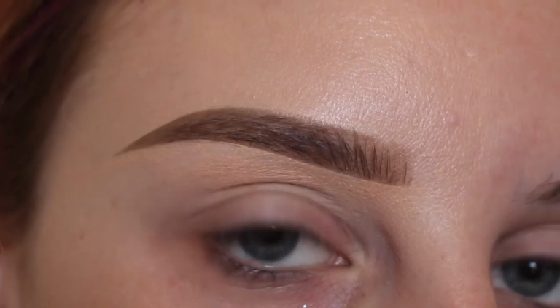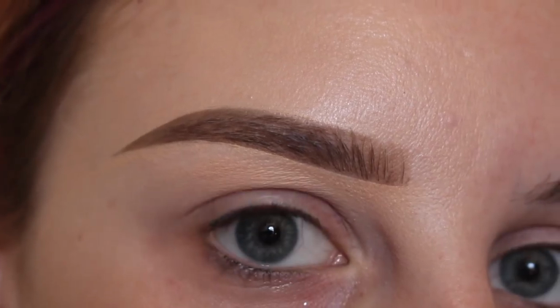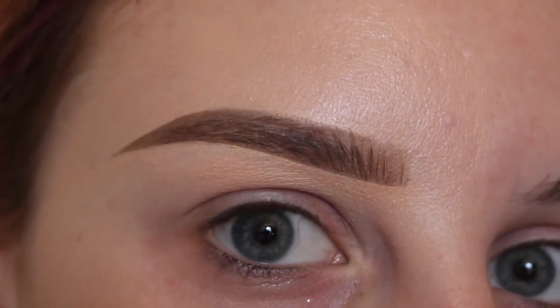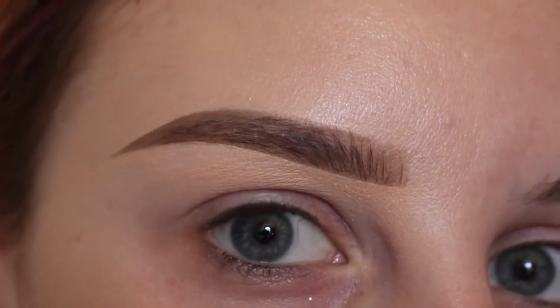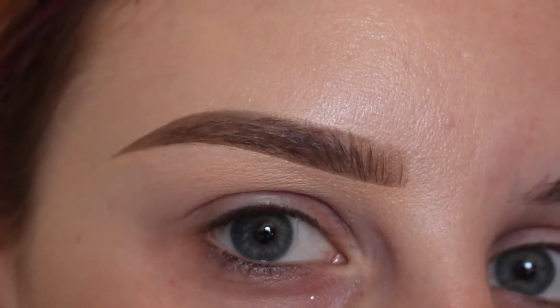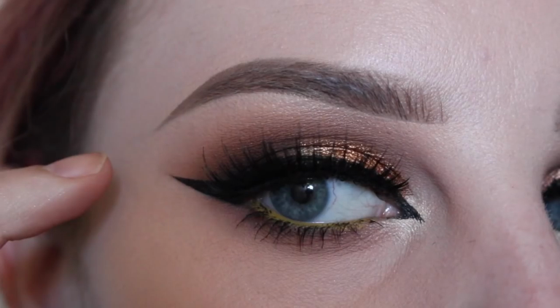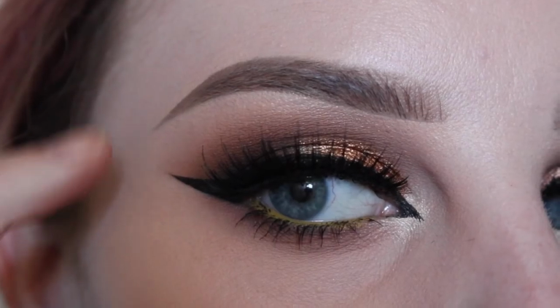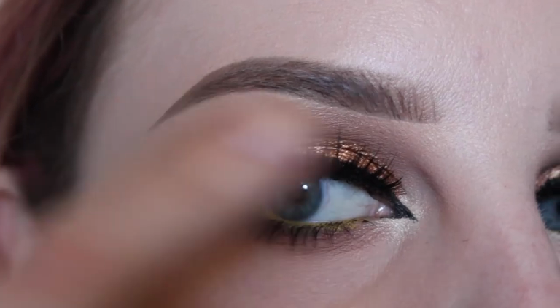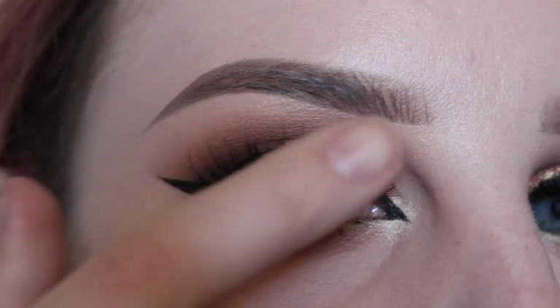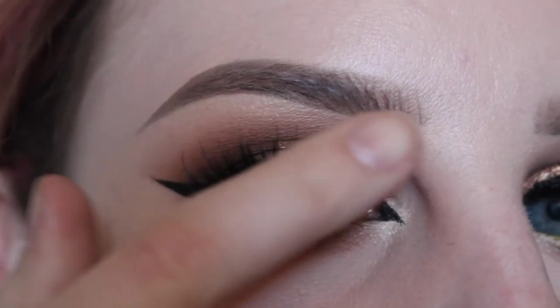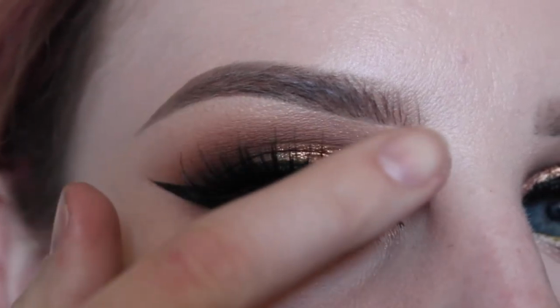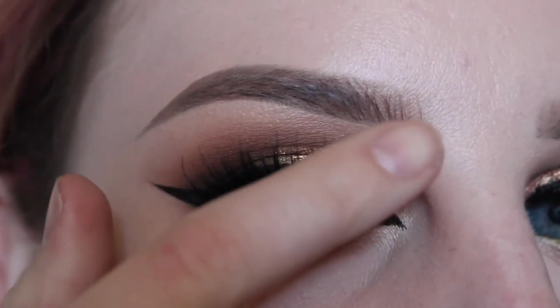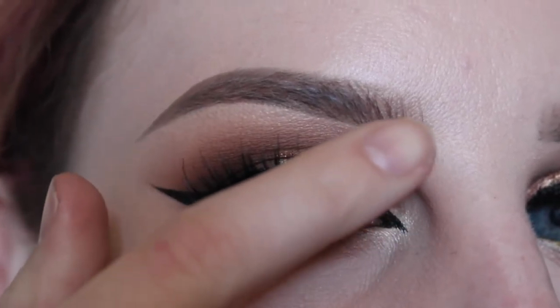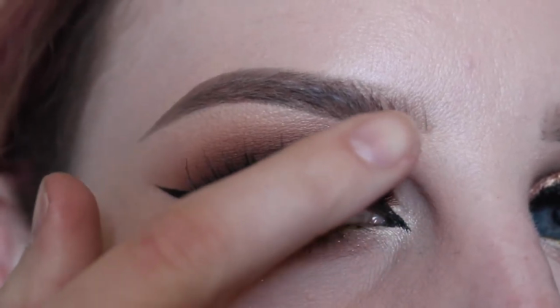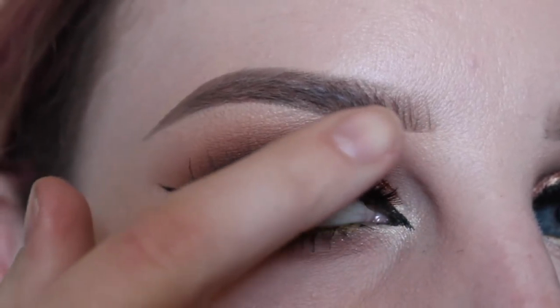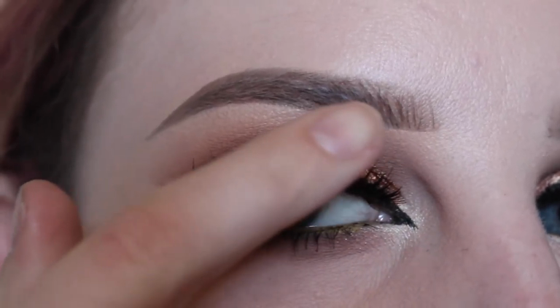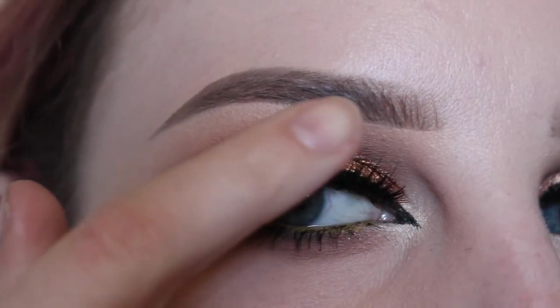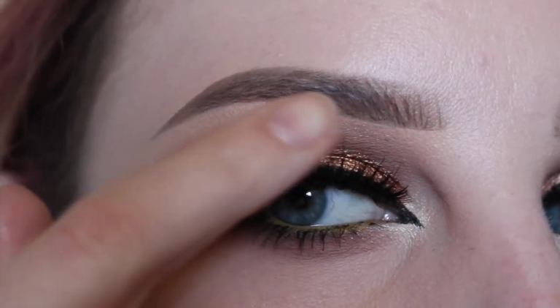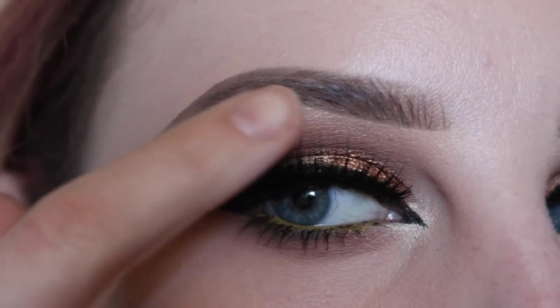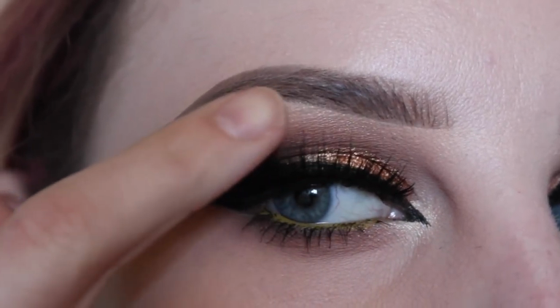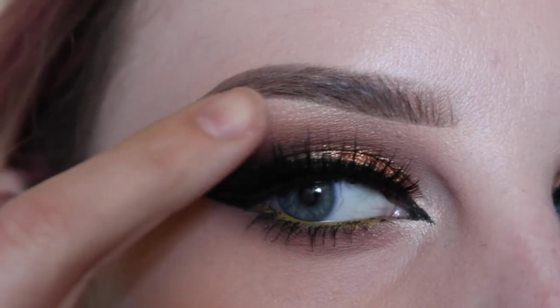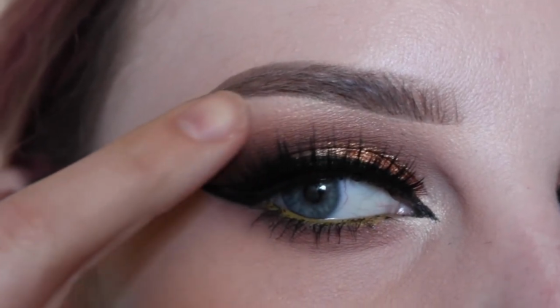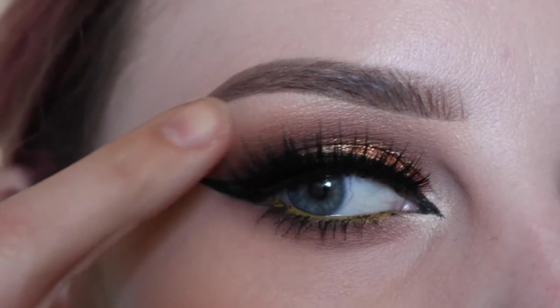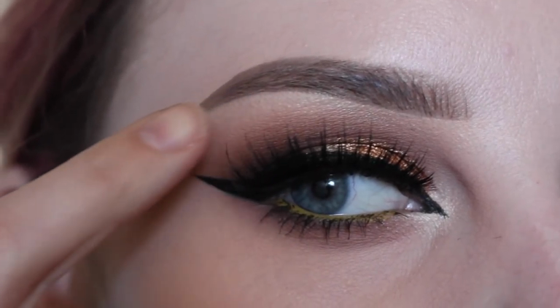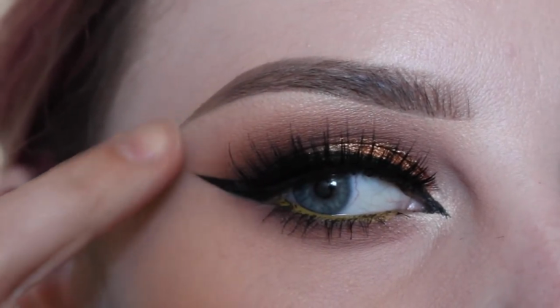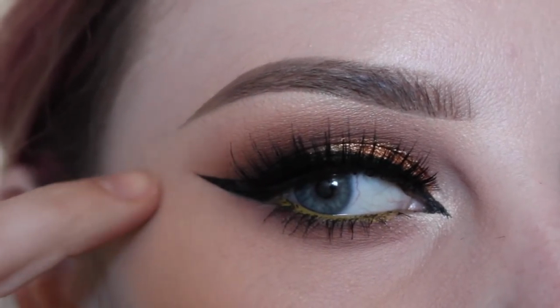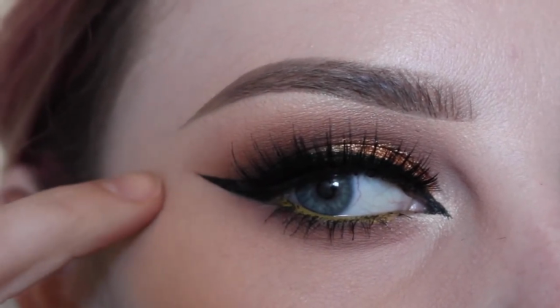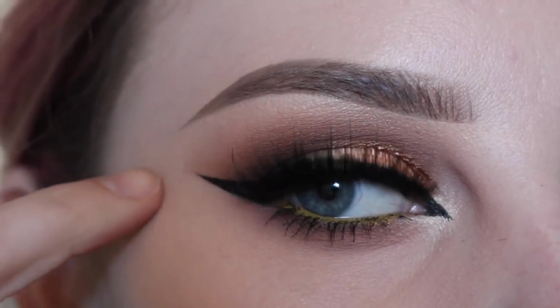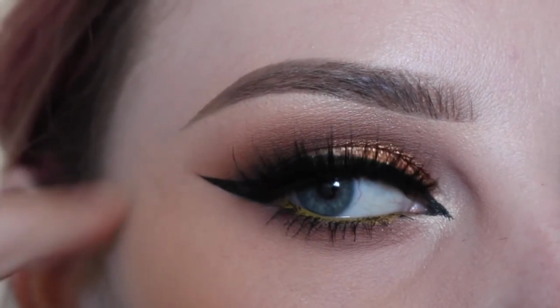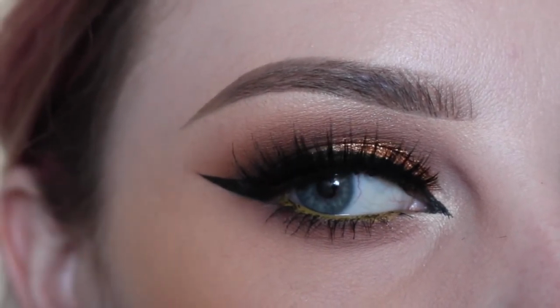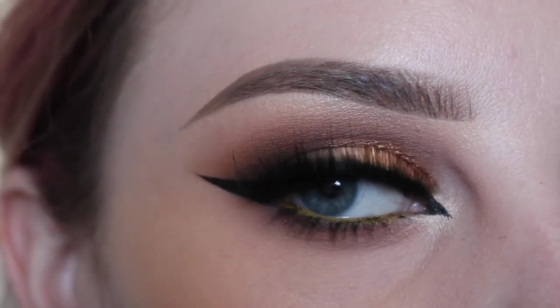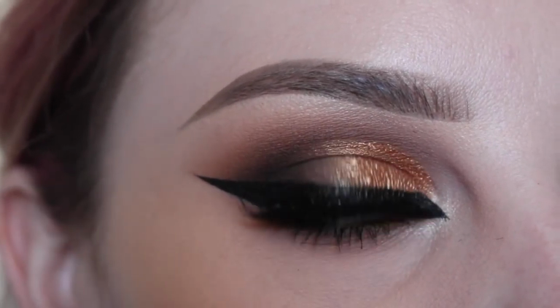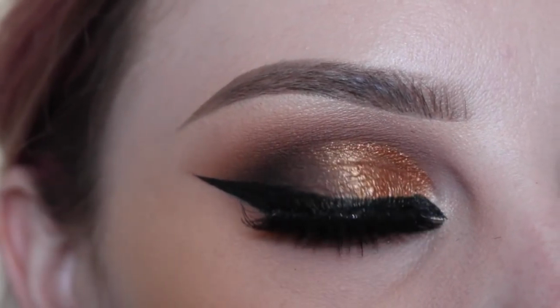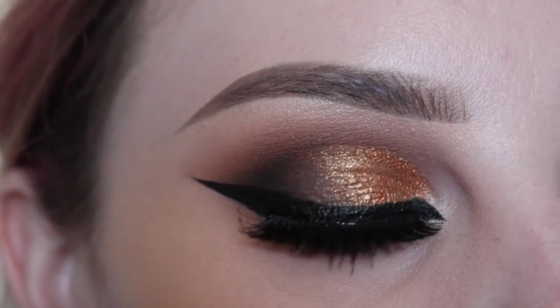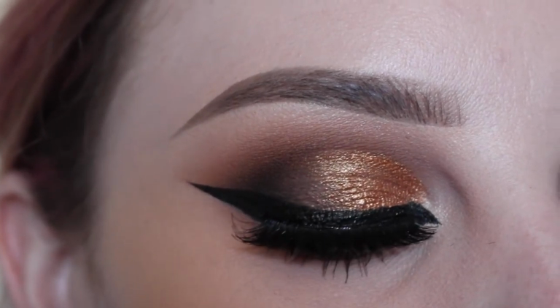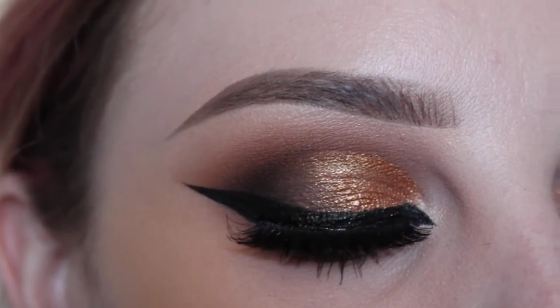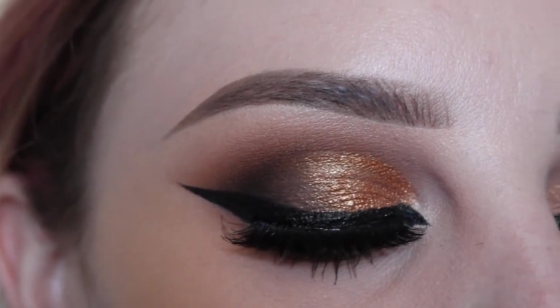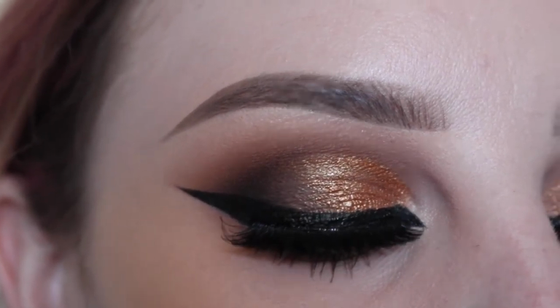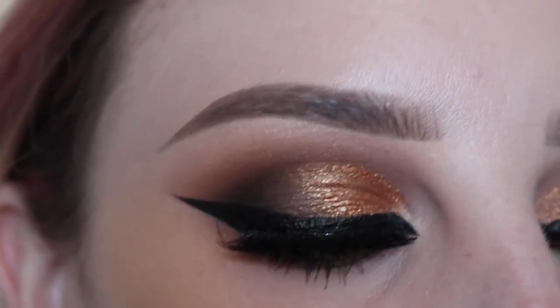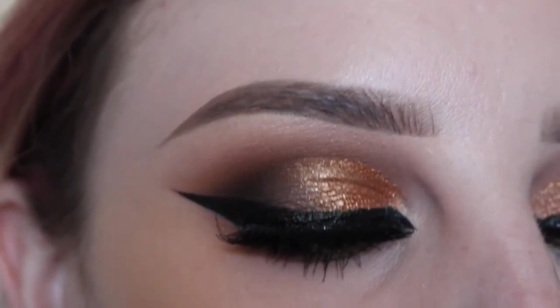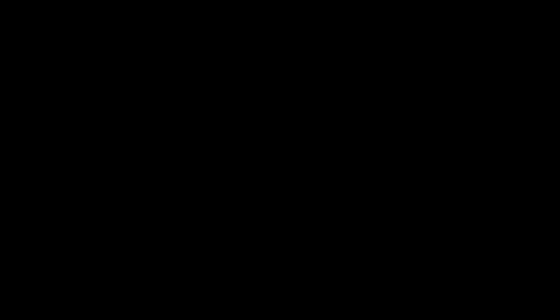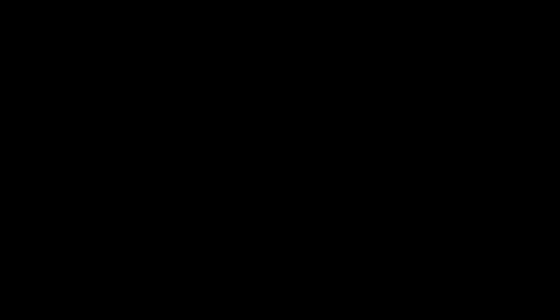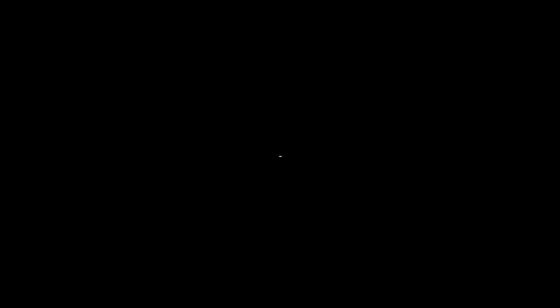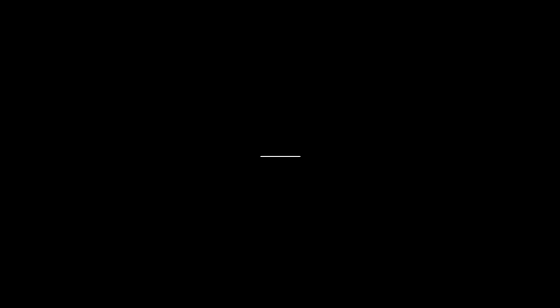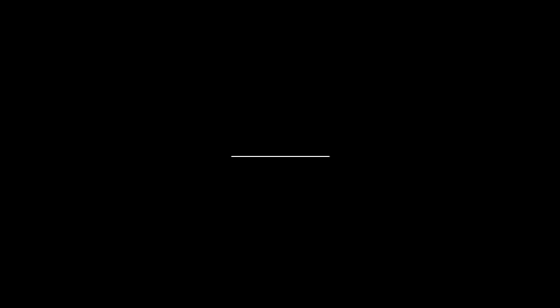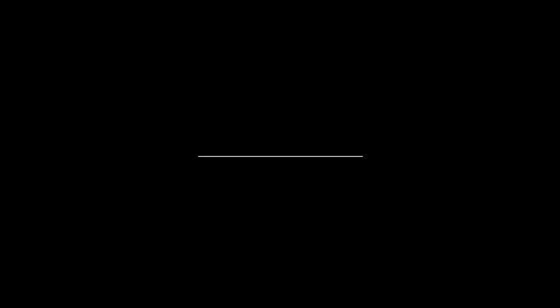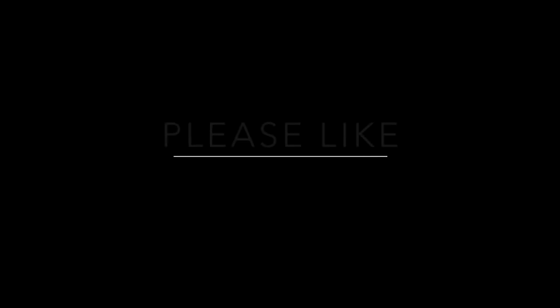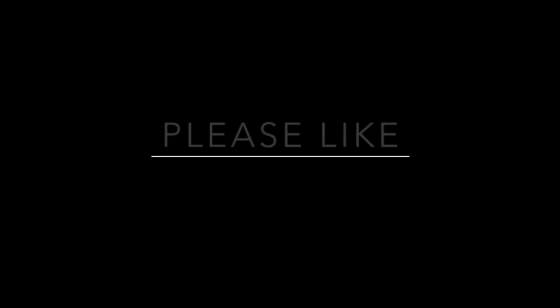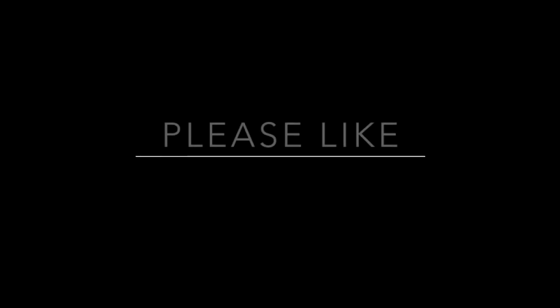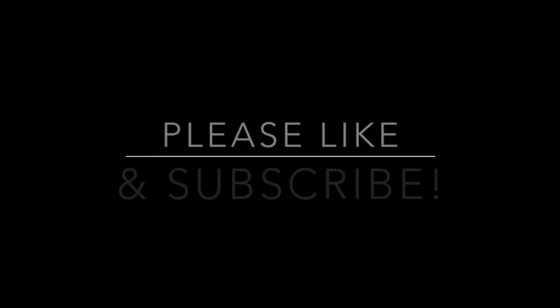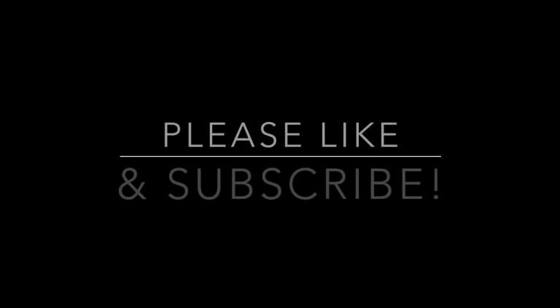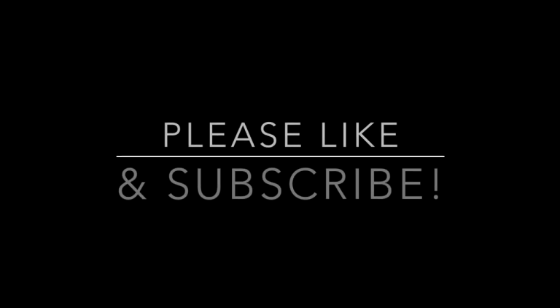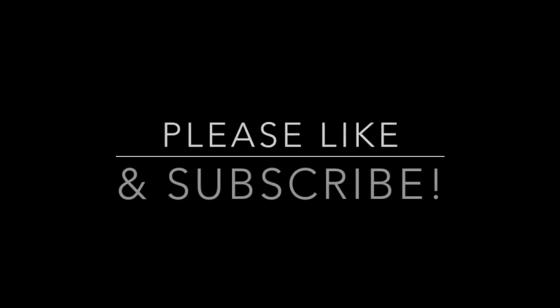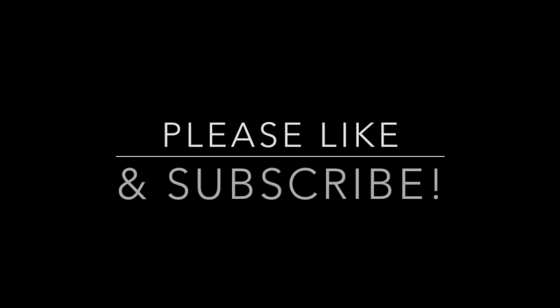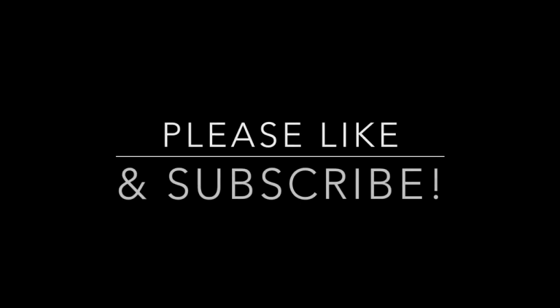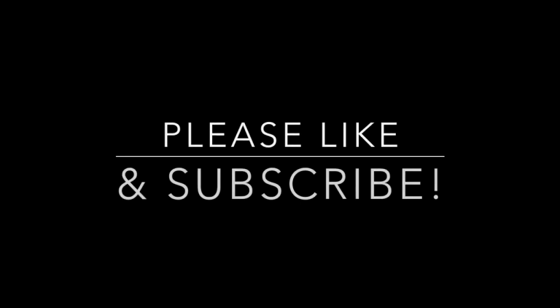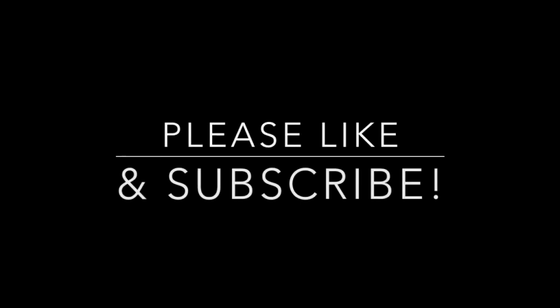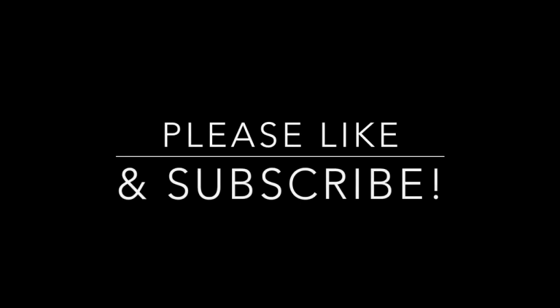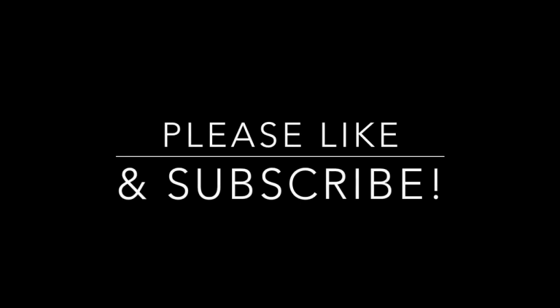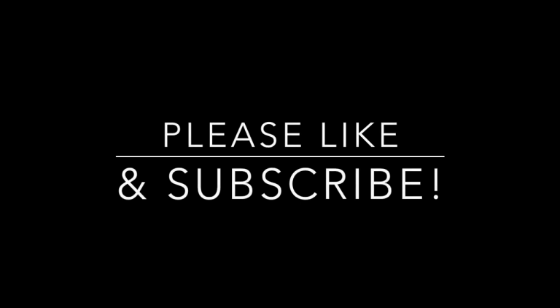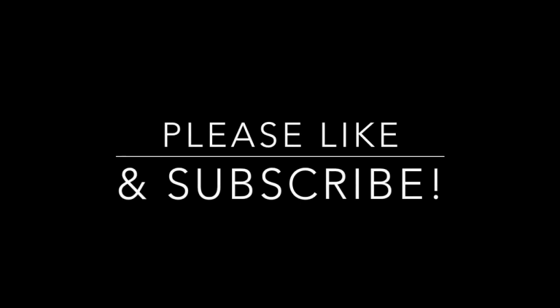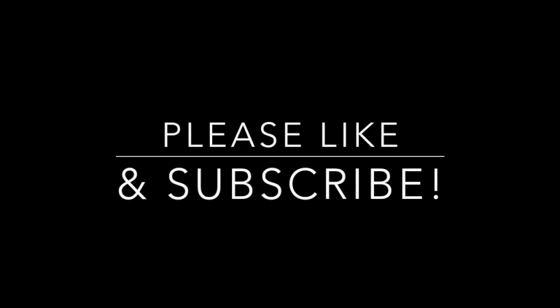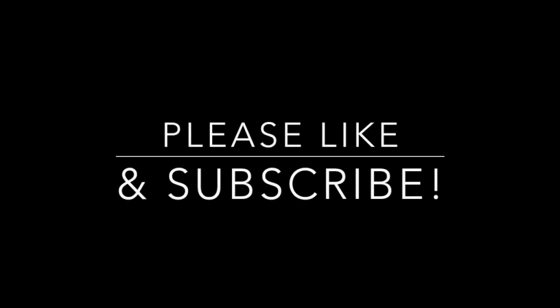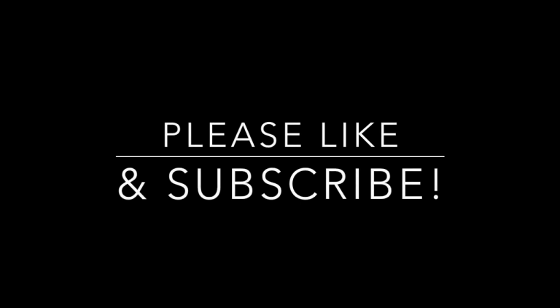Stay tuned to see this look, and thanks for watching.